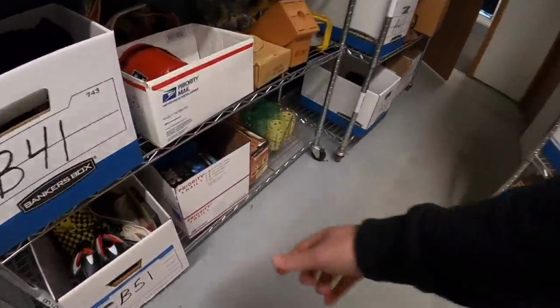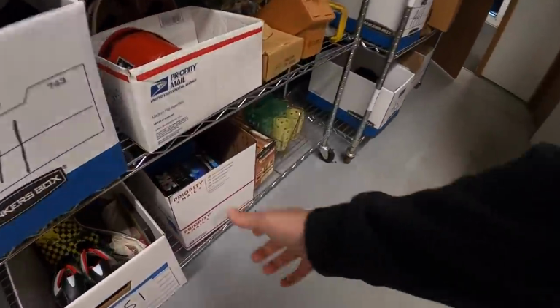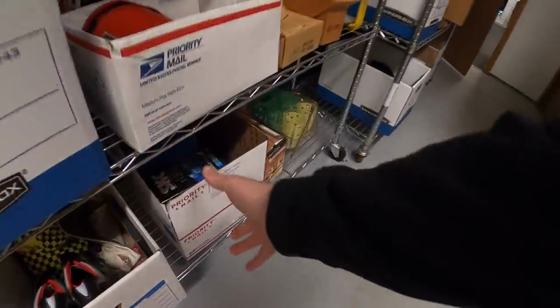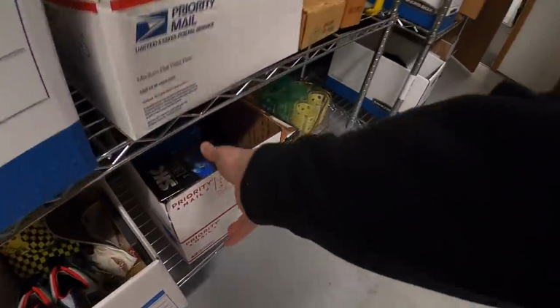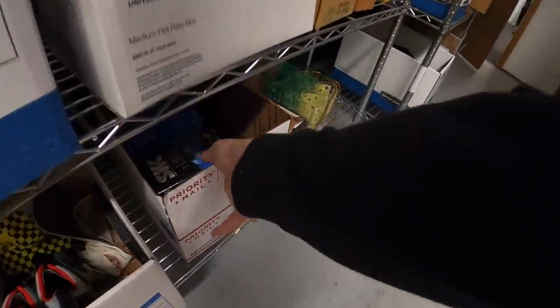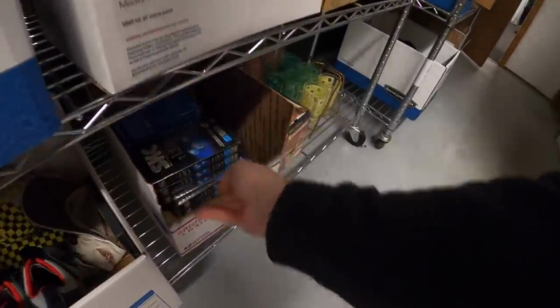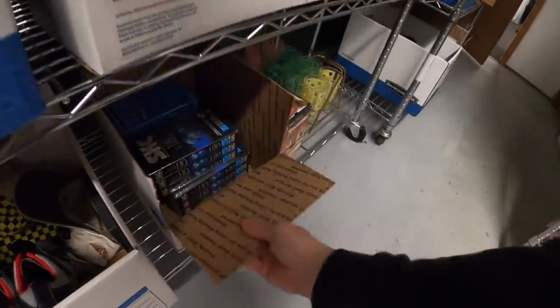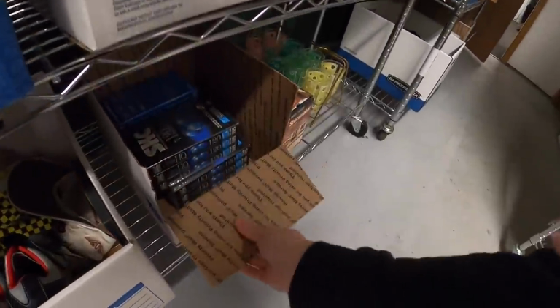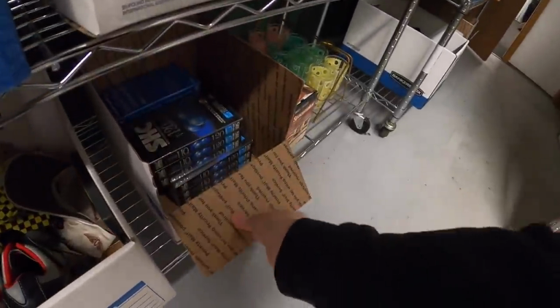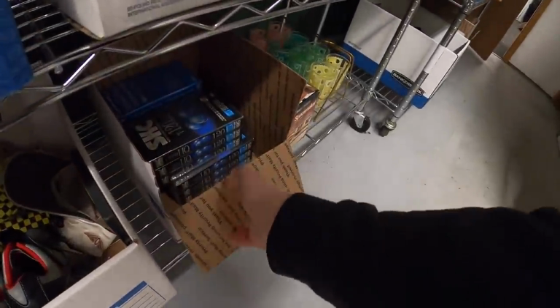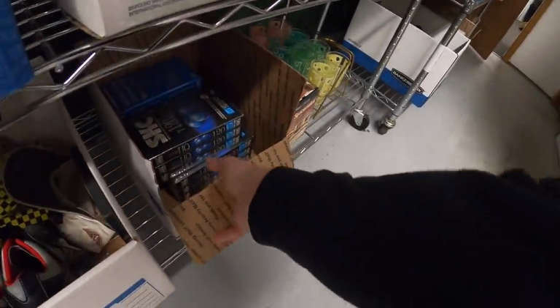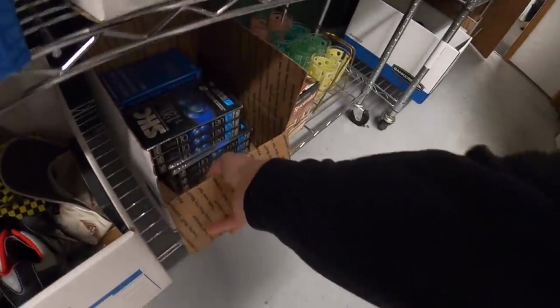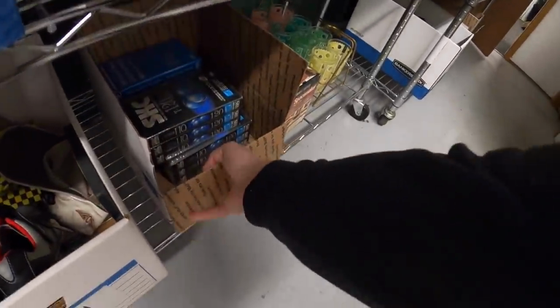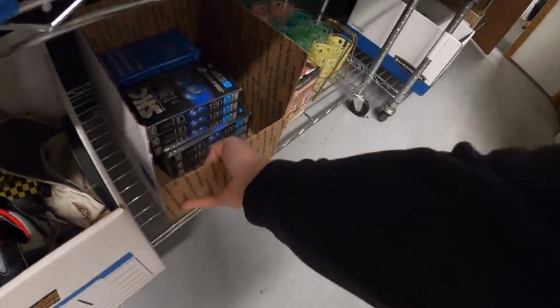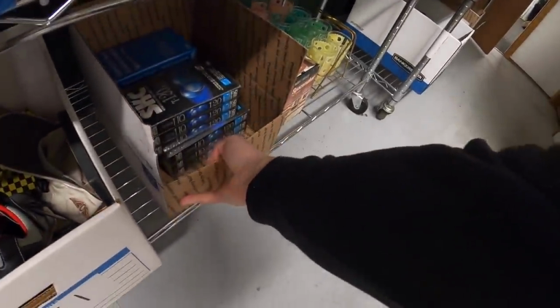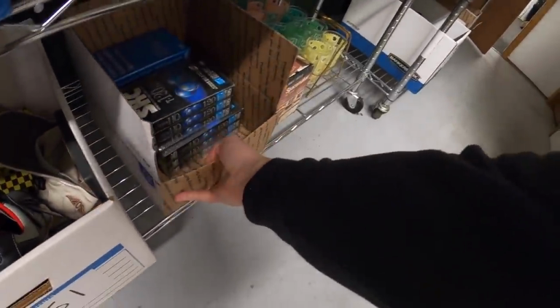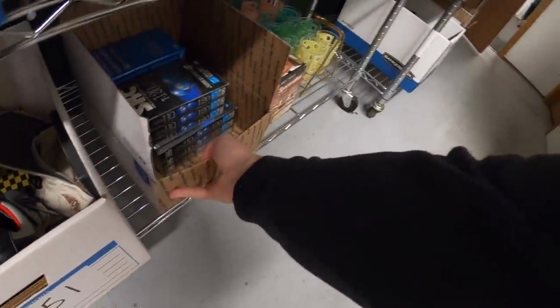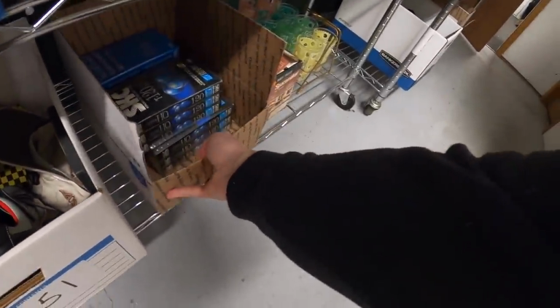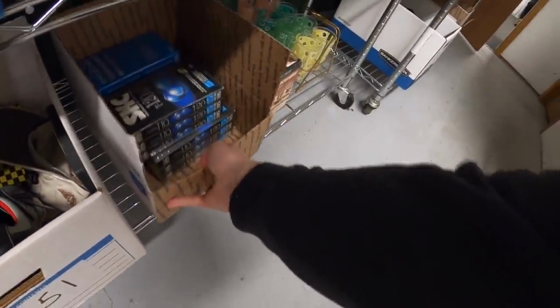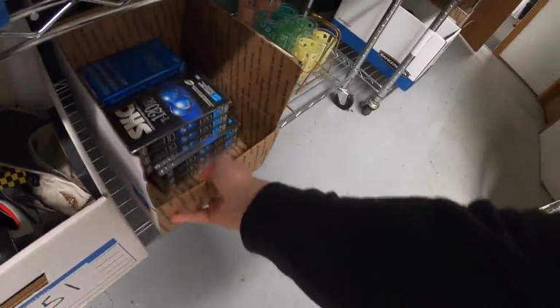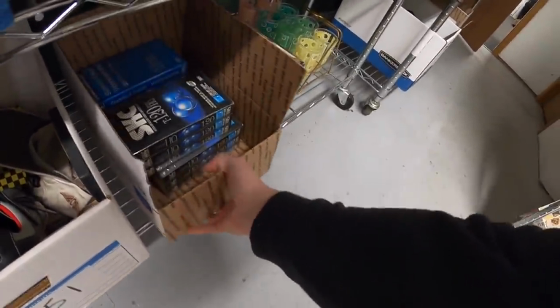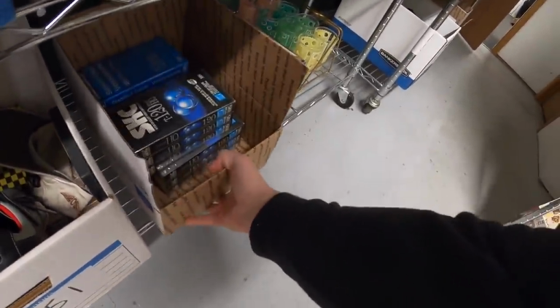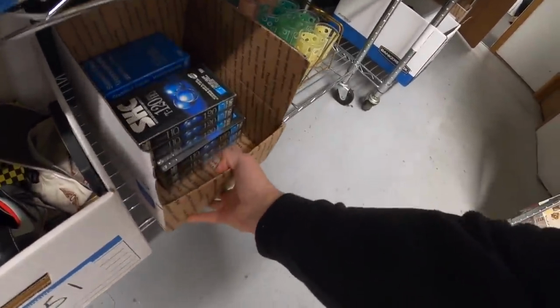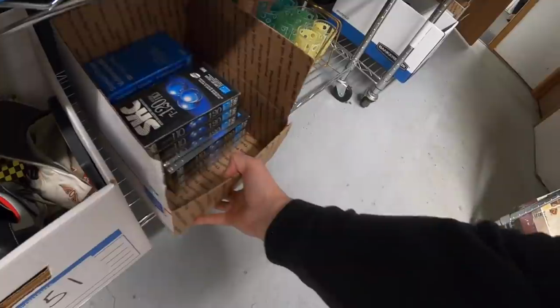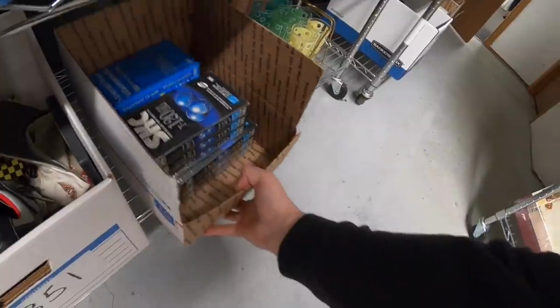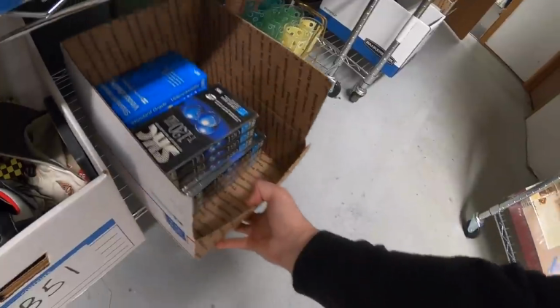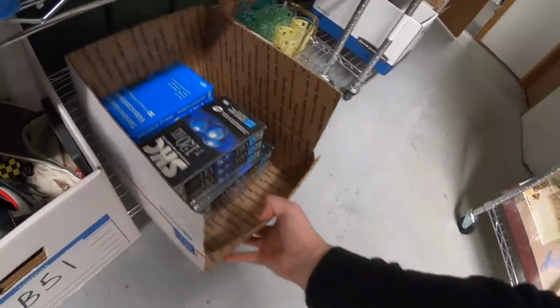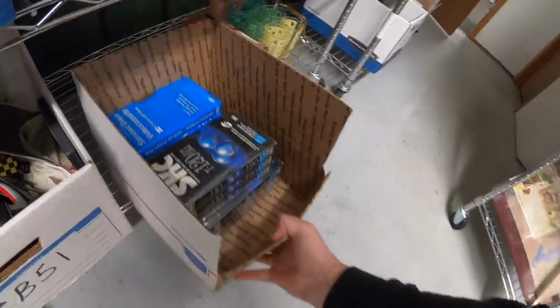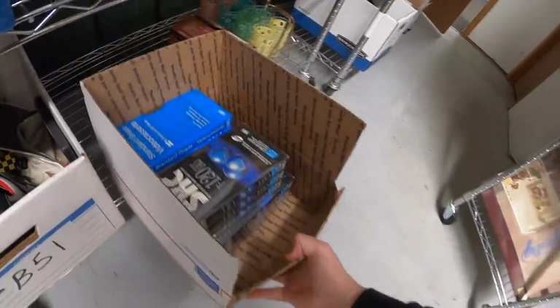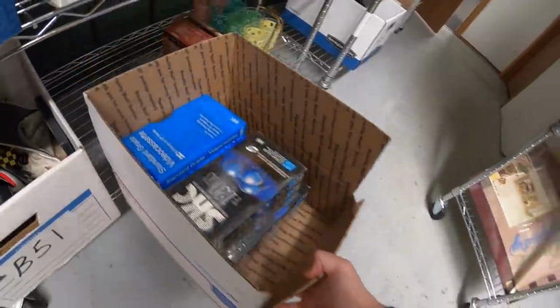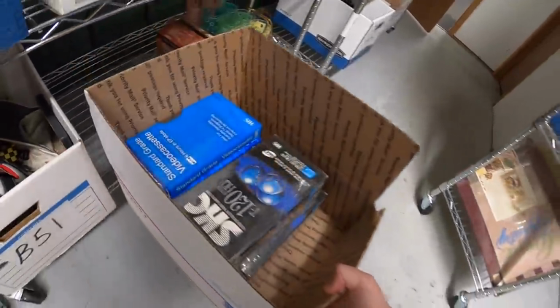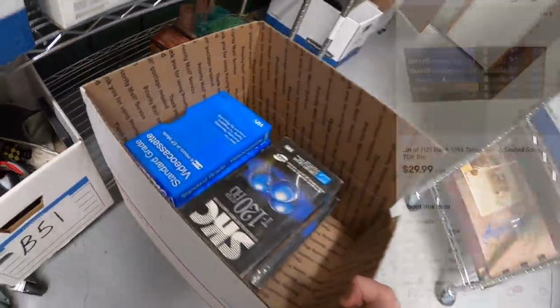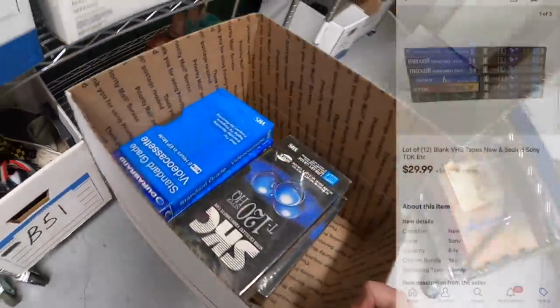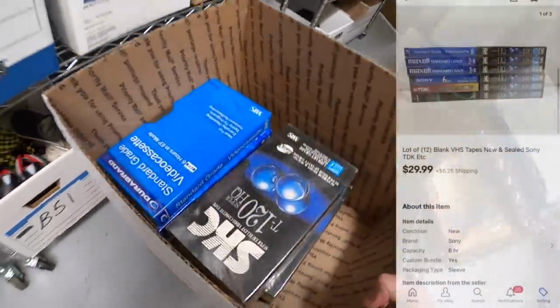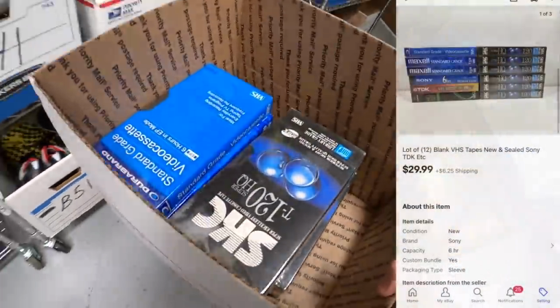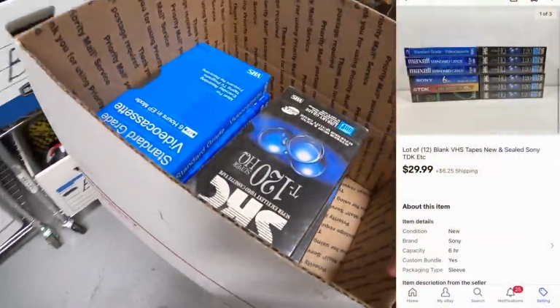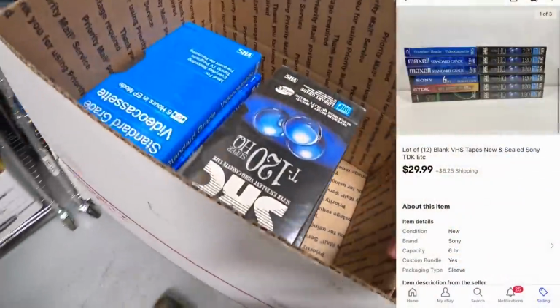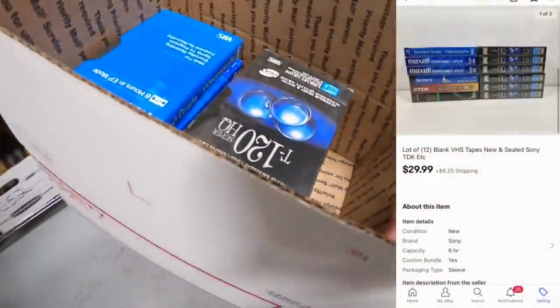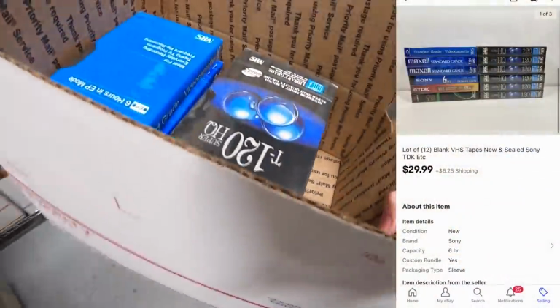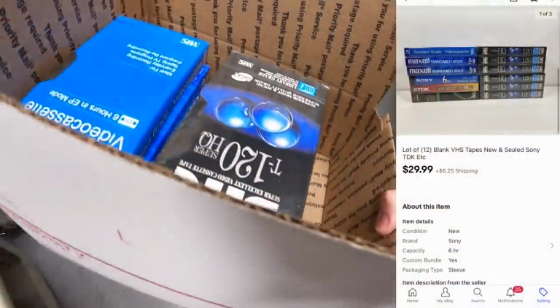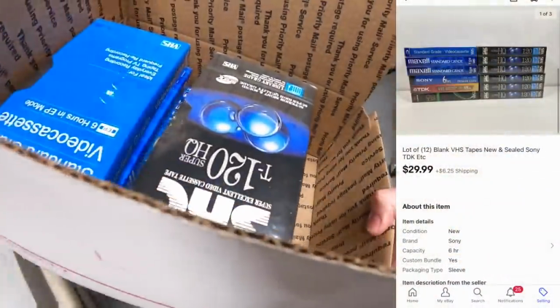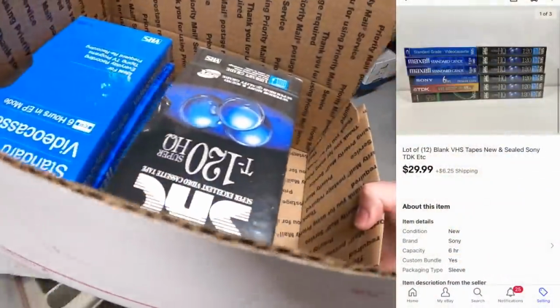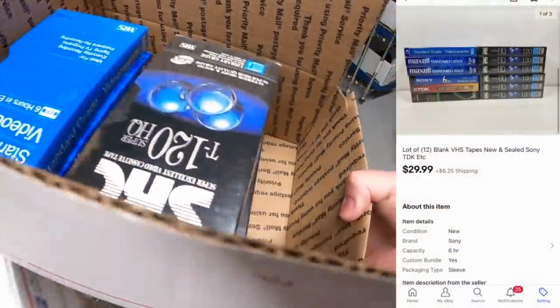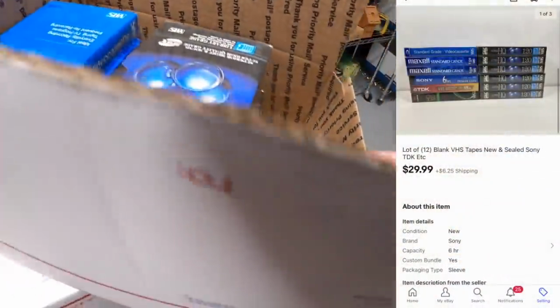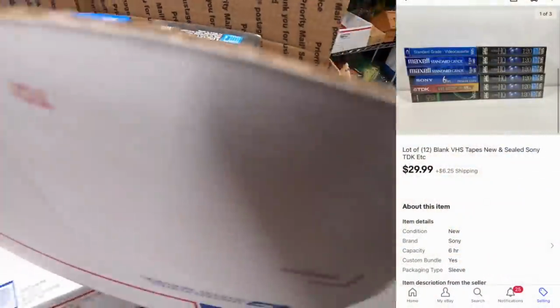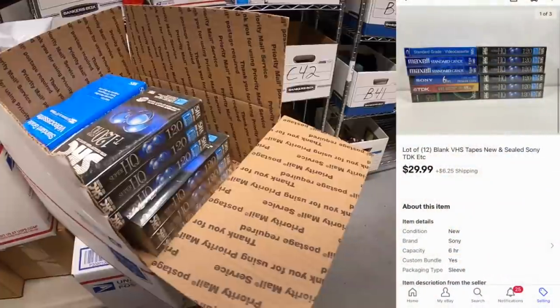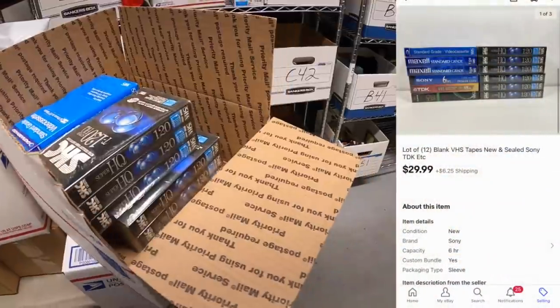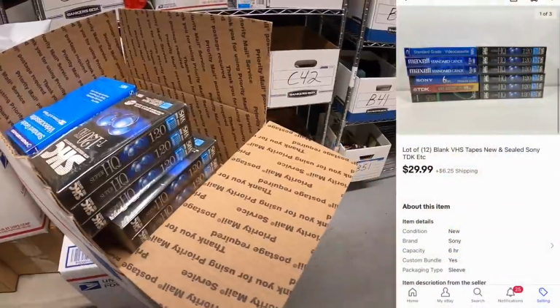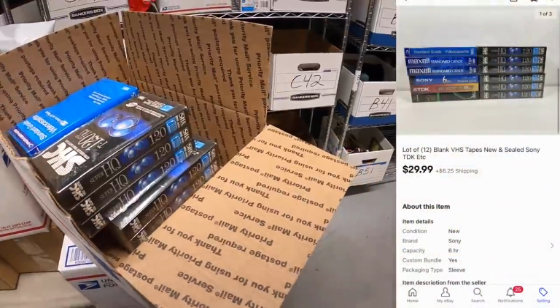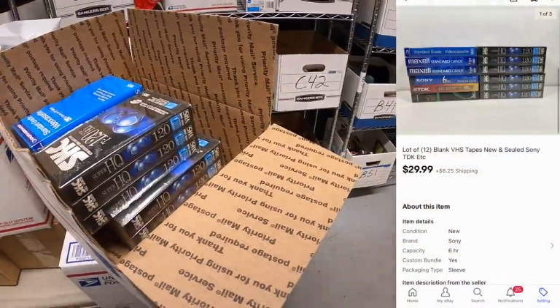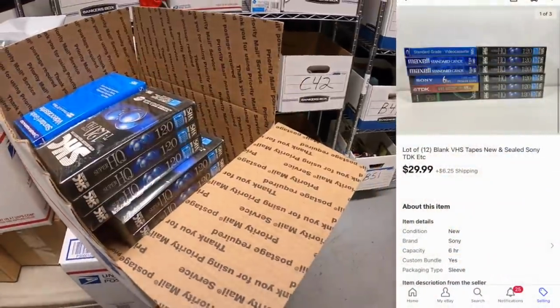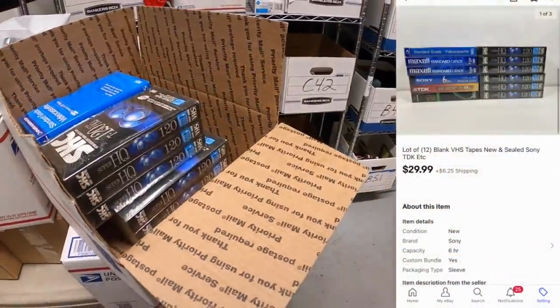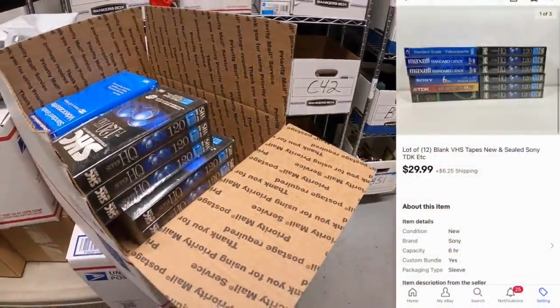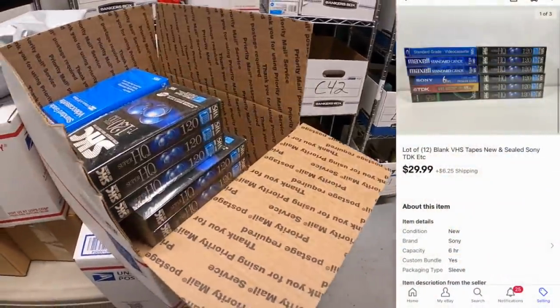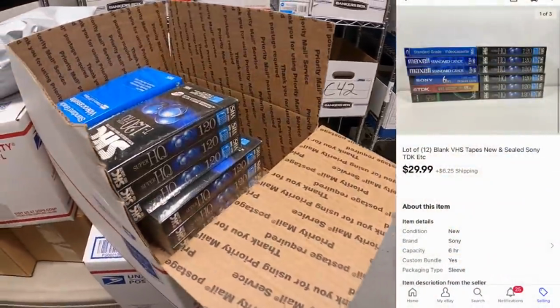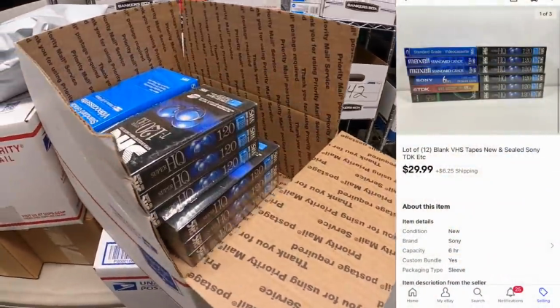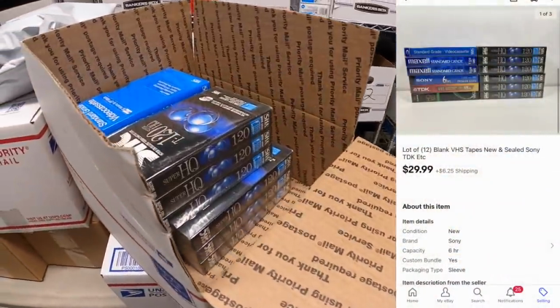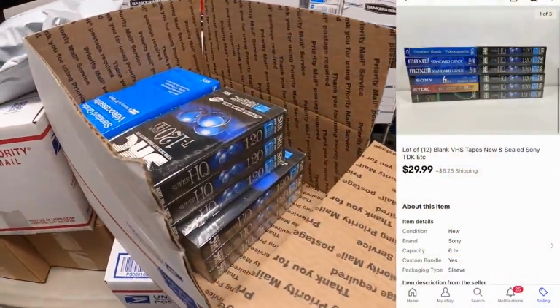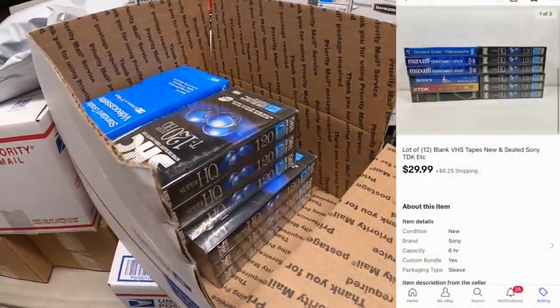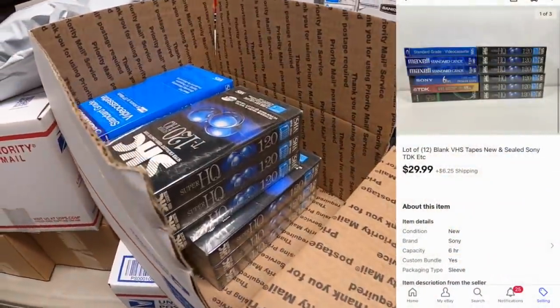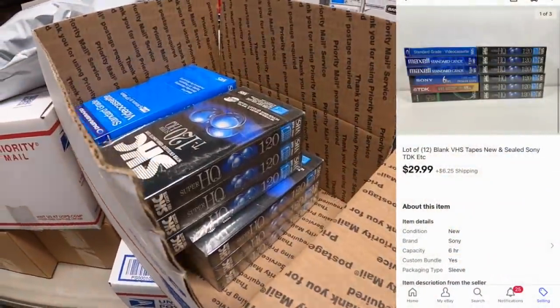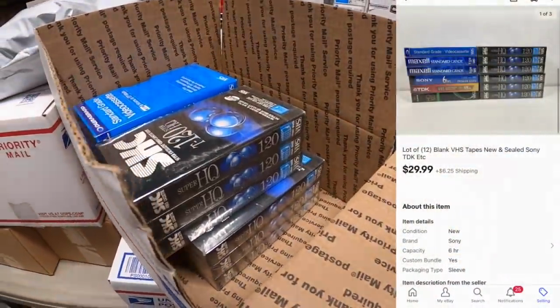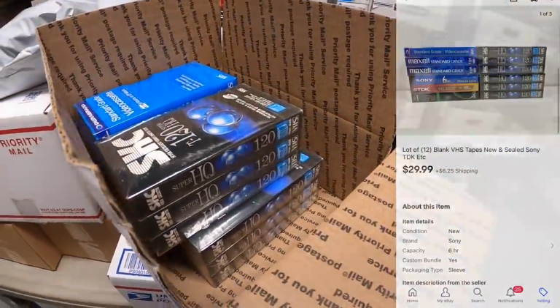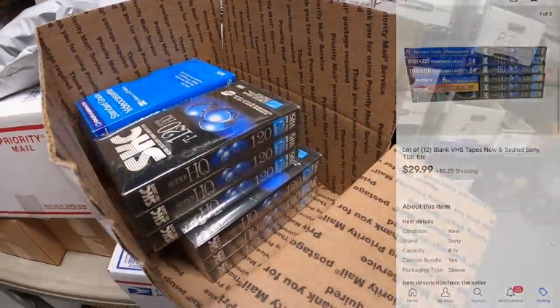Next sale is a lot of VHS tapes — a total of 12, all new in the plastic. Those sold for $29.99 plus shipping.